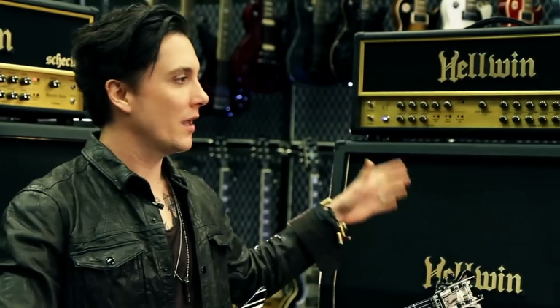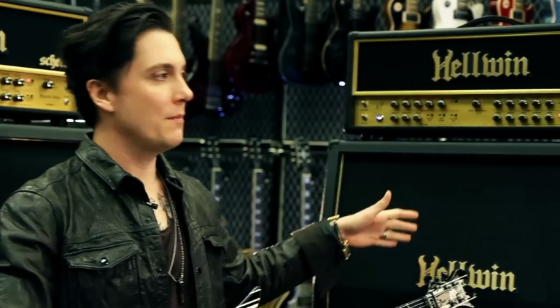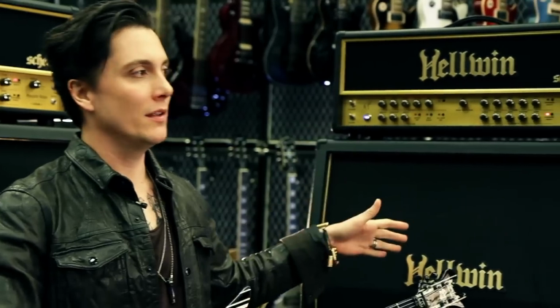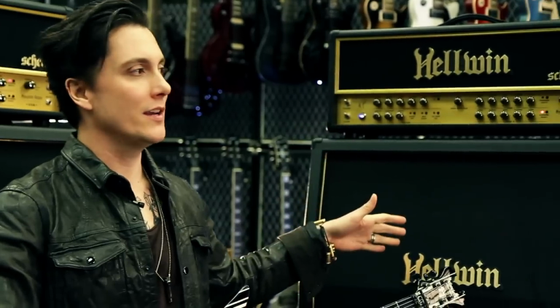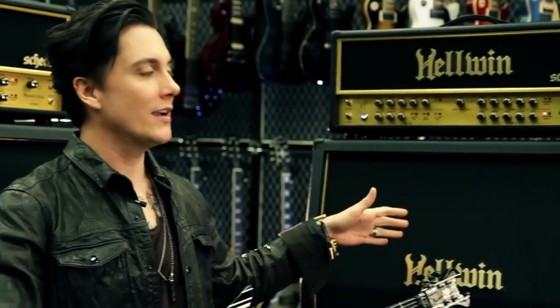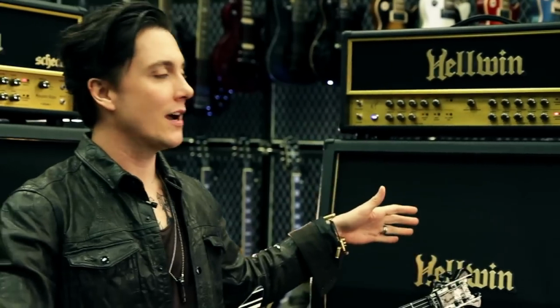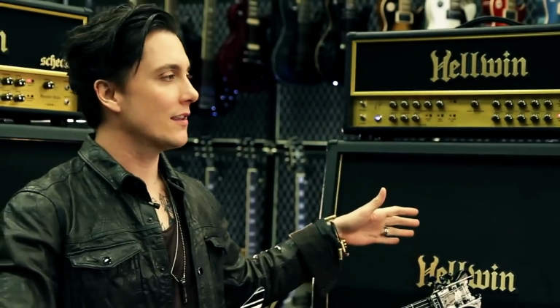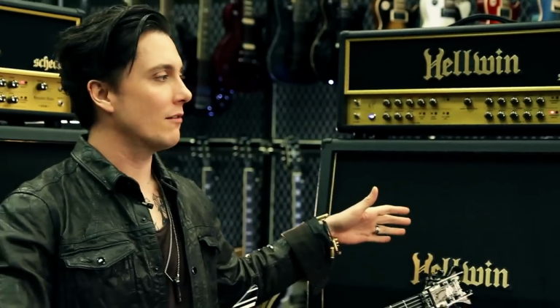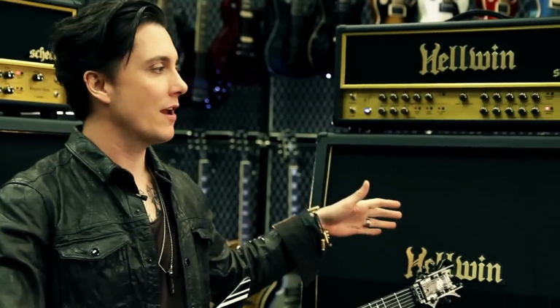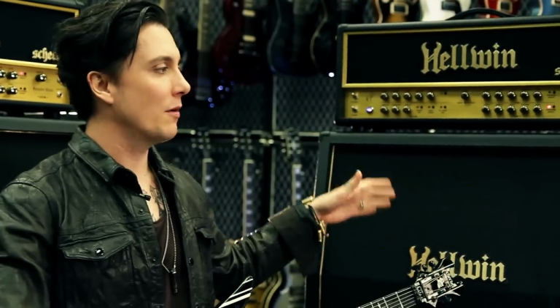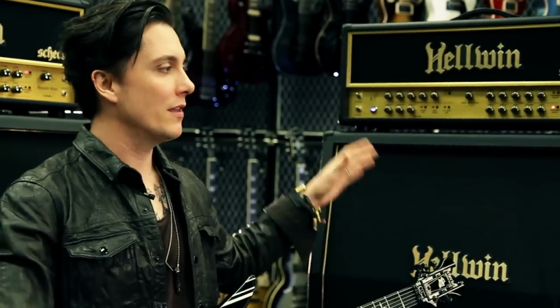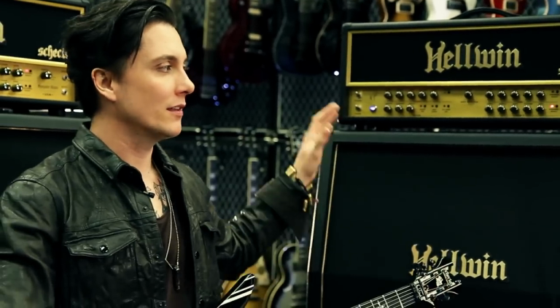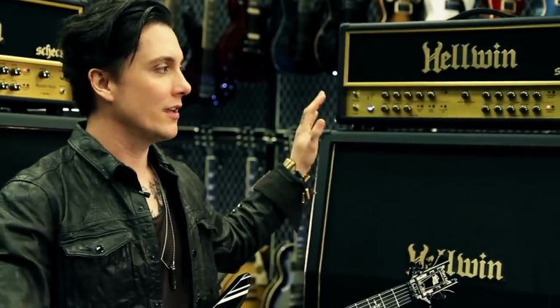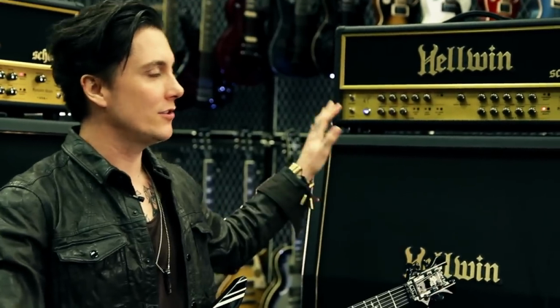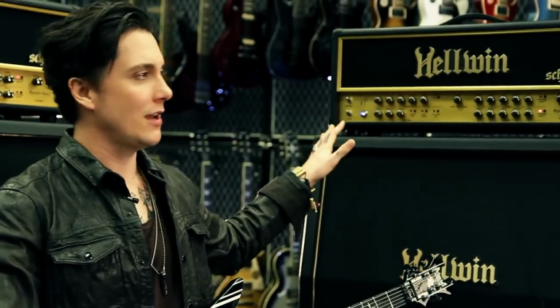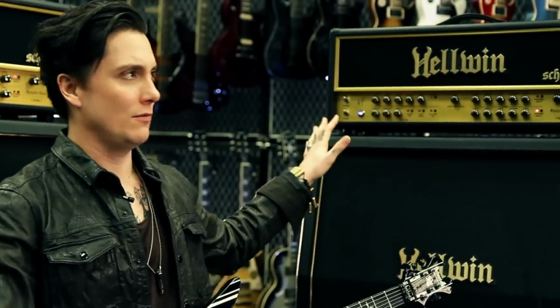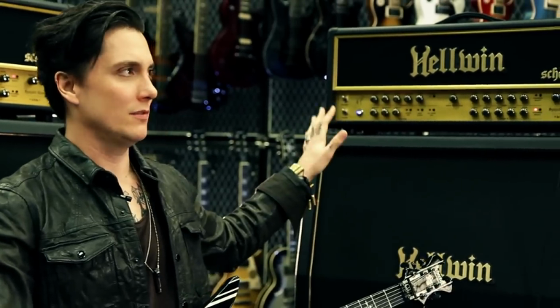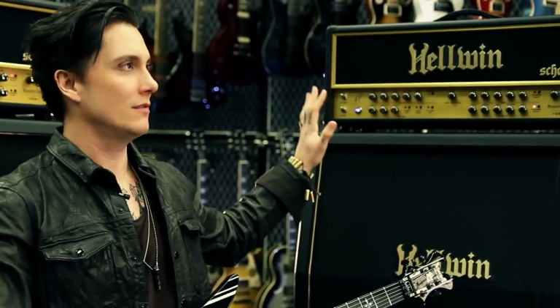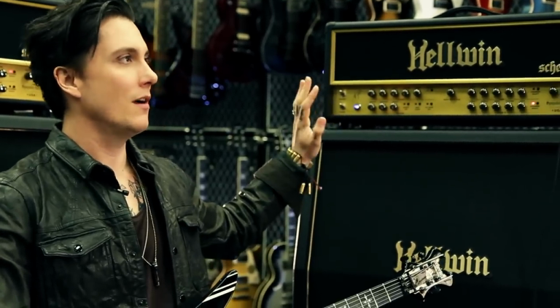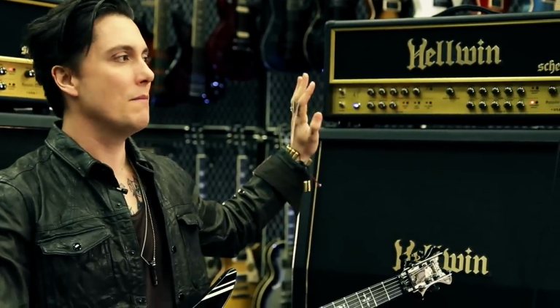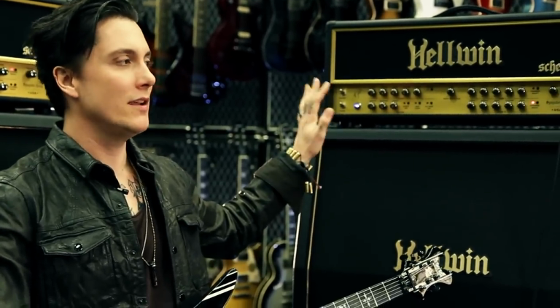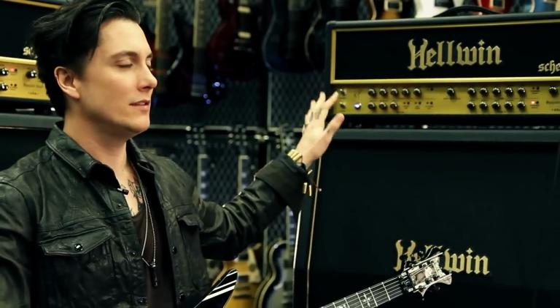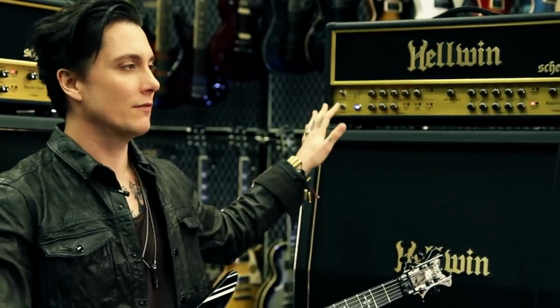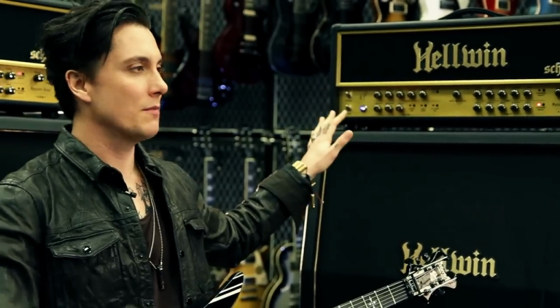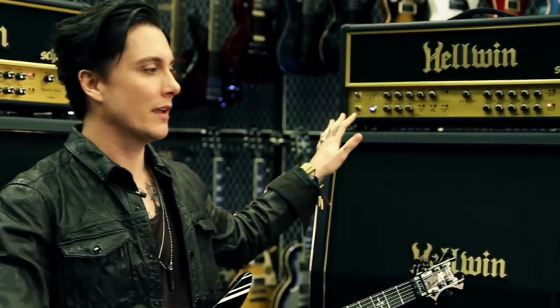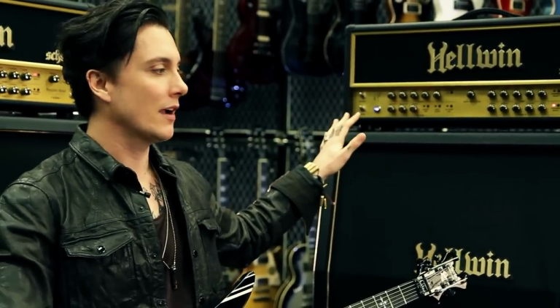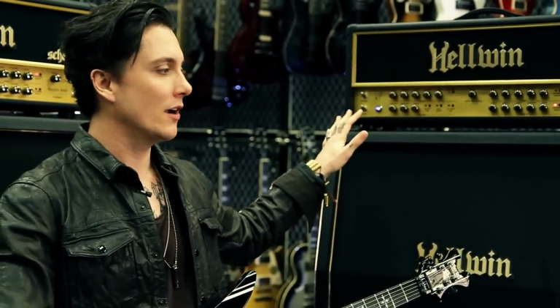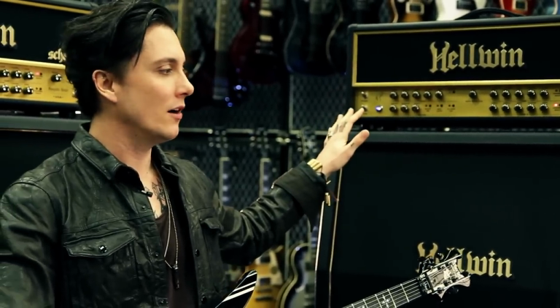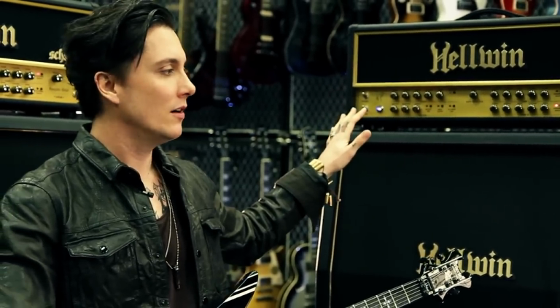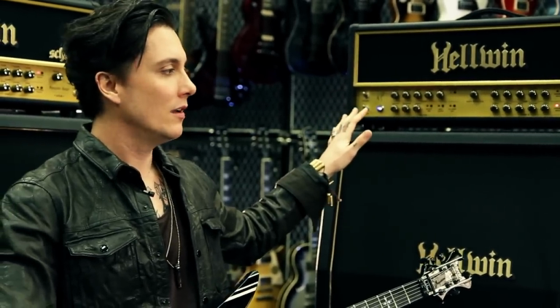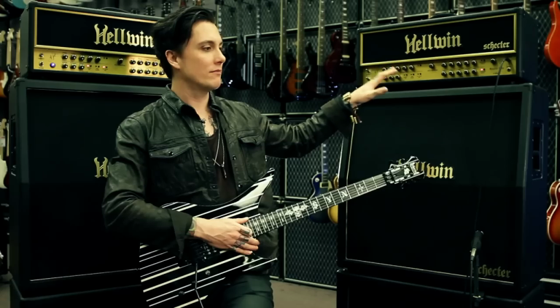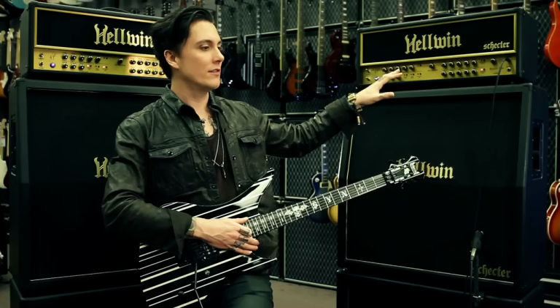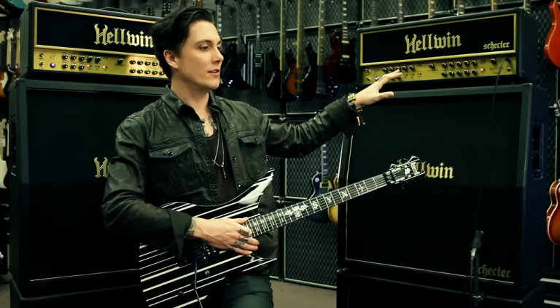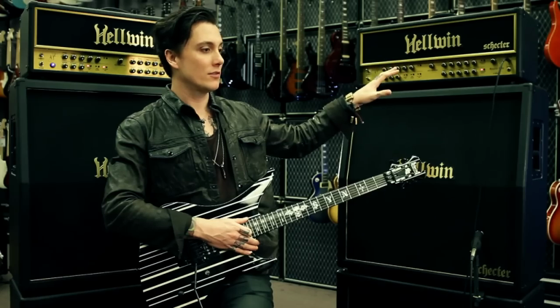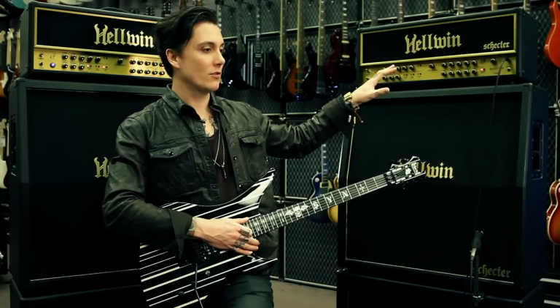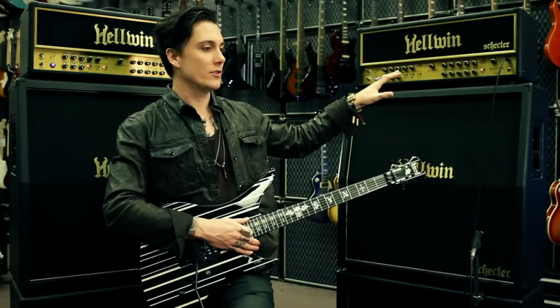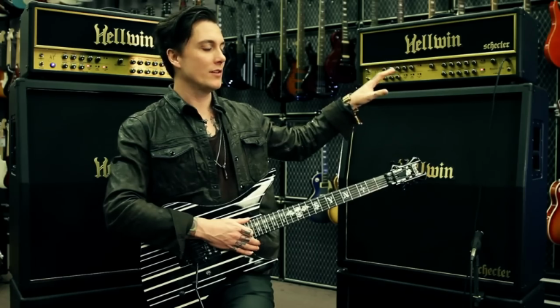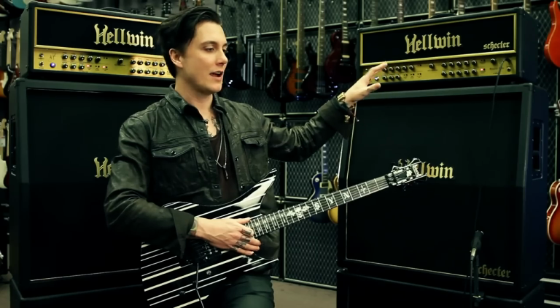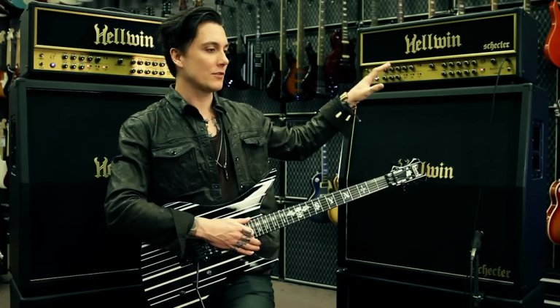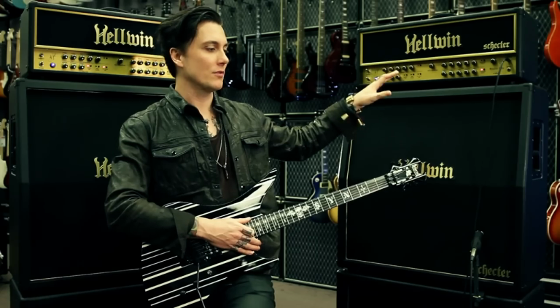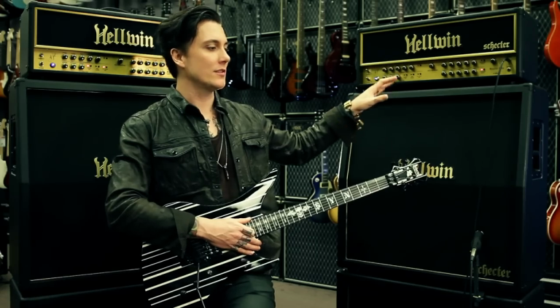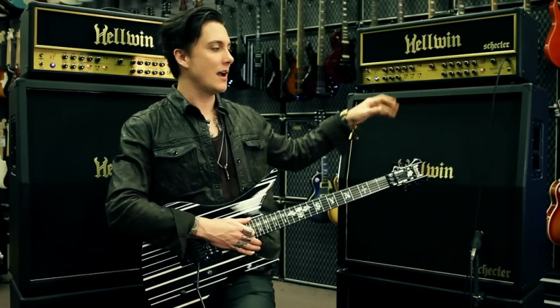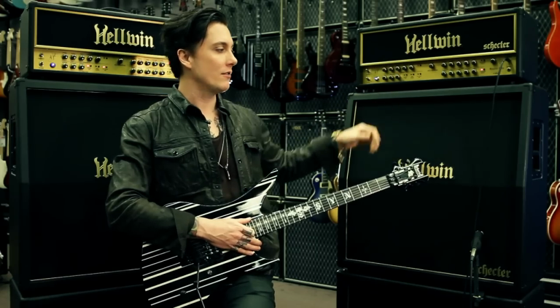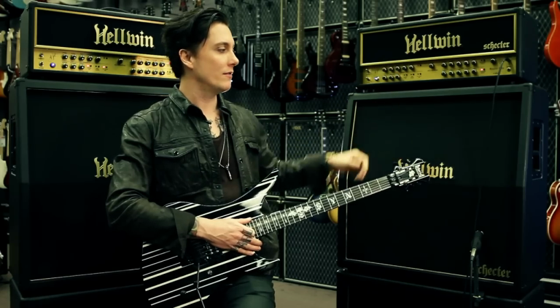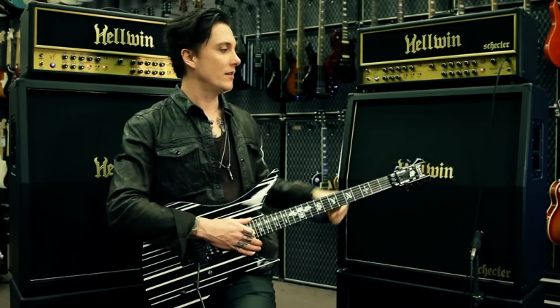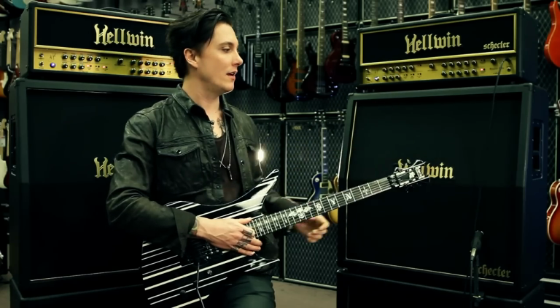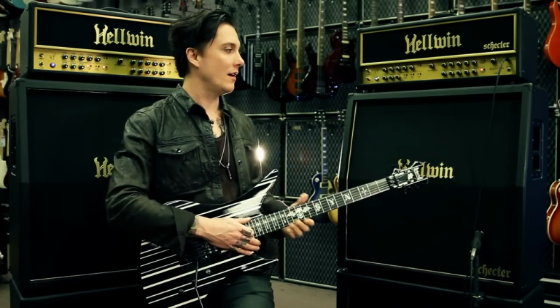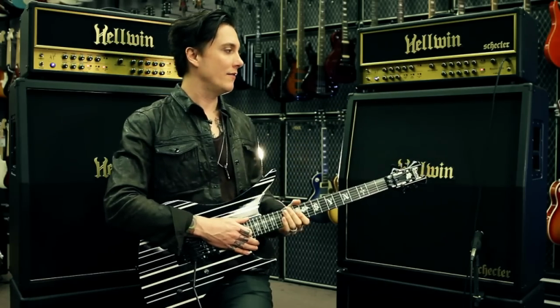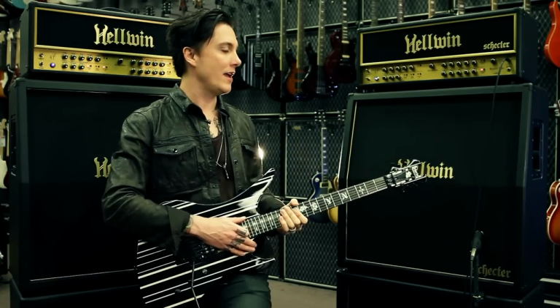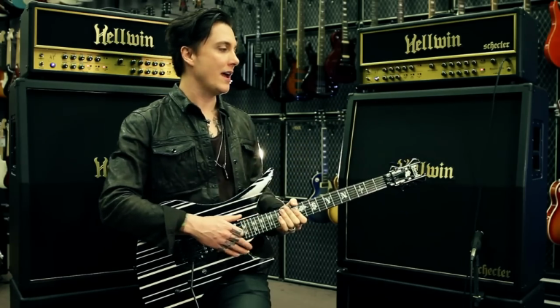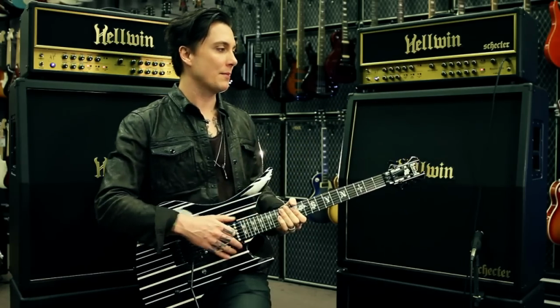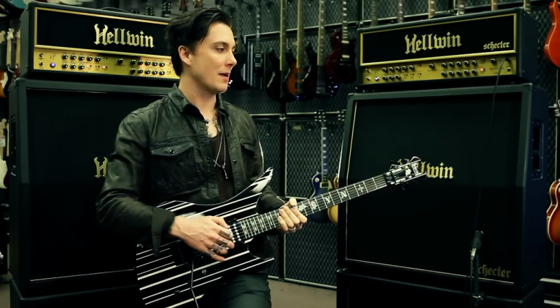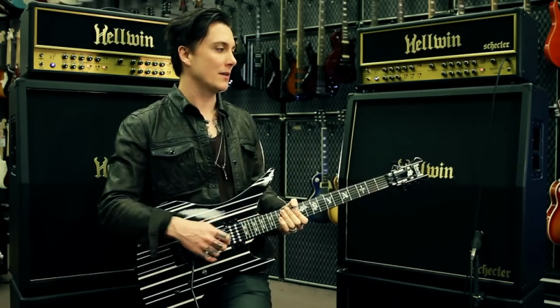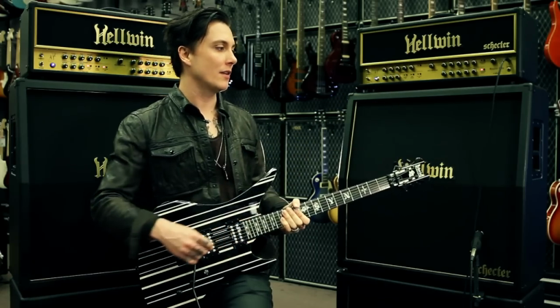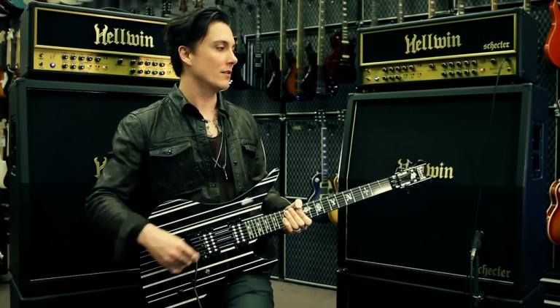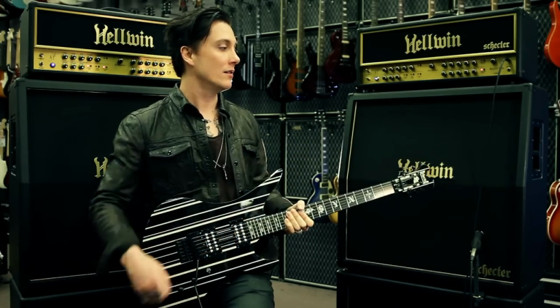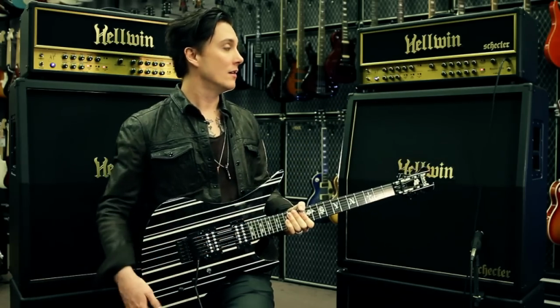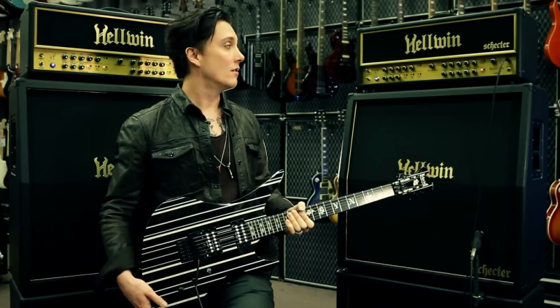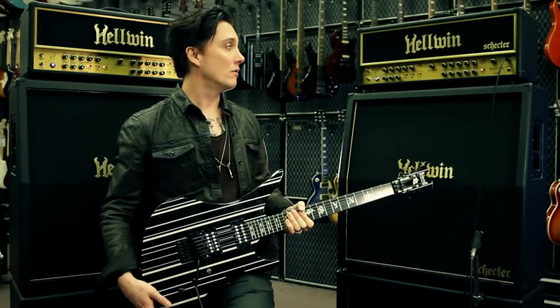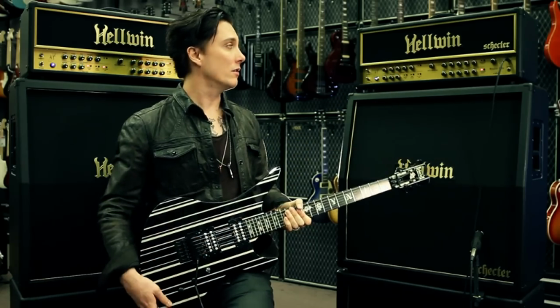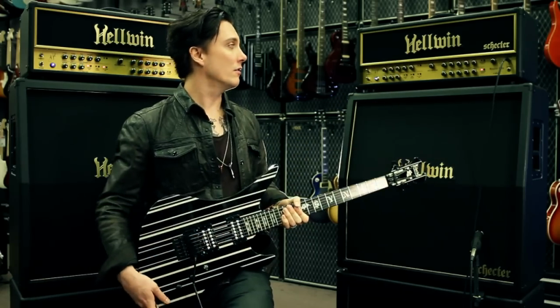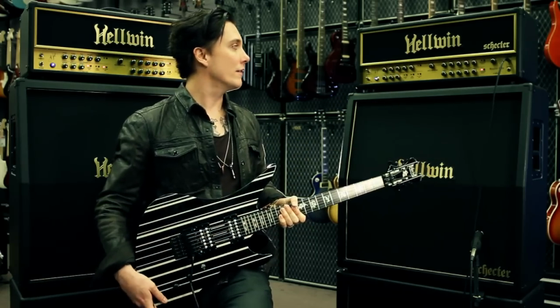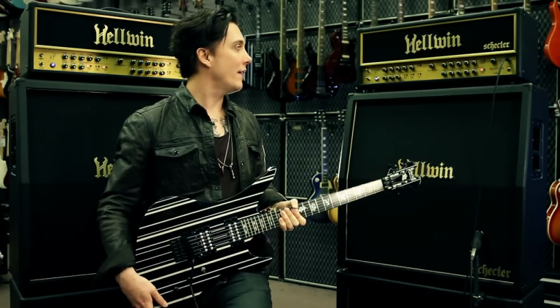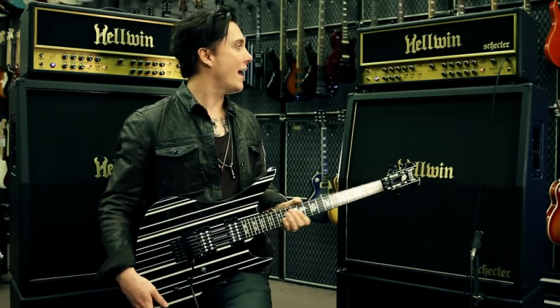Playability got there right away. The clean channel was amazing from the get-go. The distortion — the actual sound of the amp — came together really, really fast.